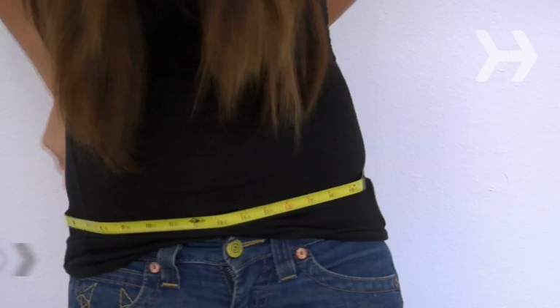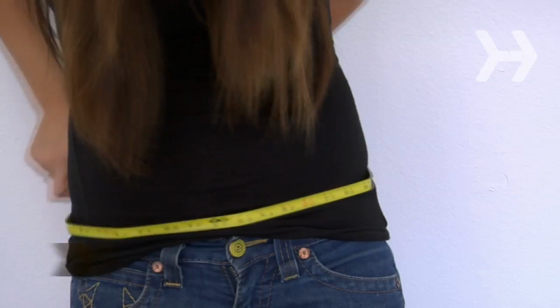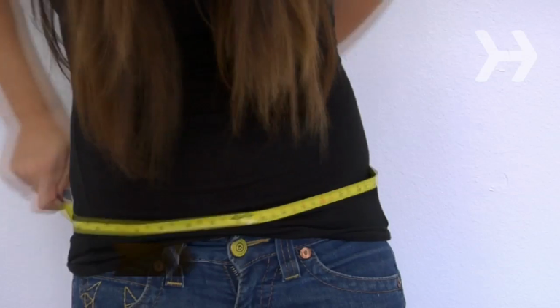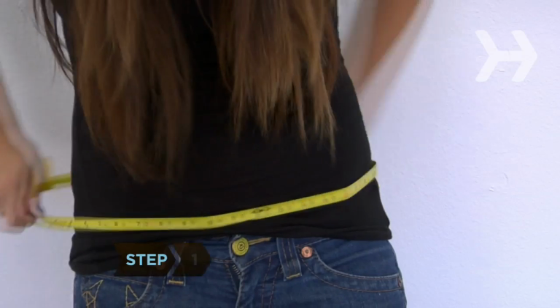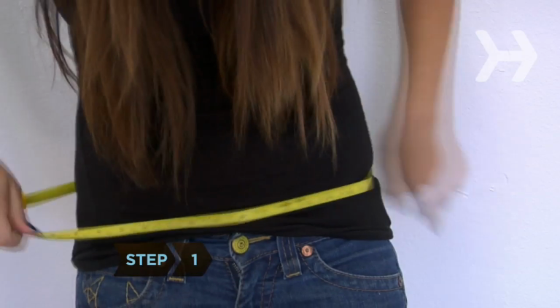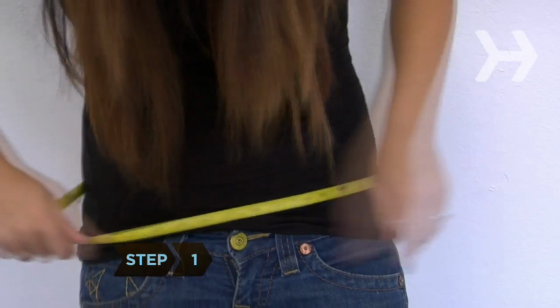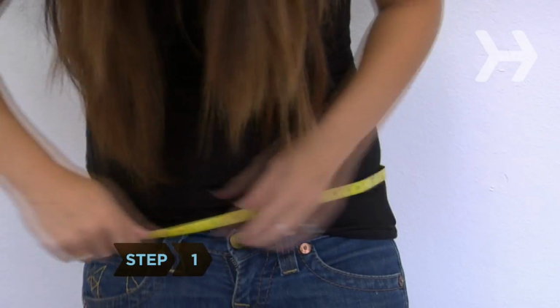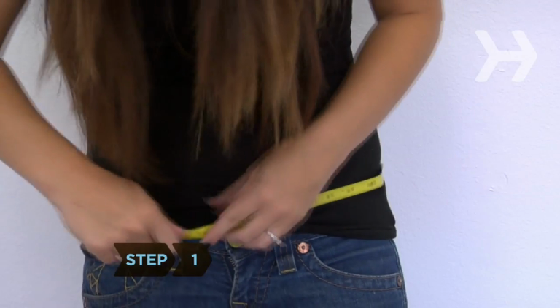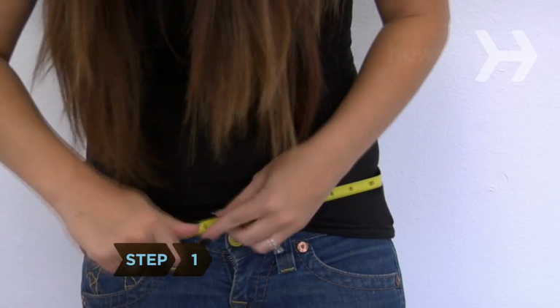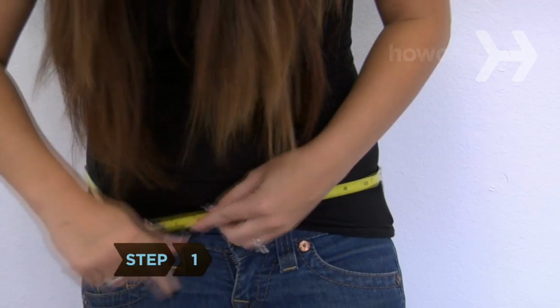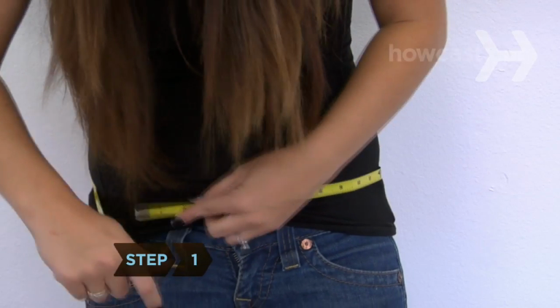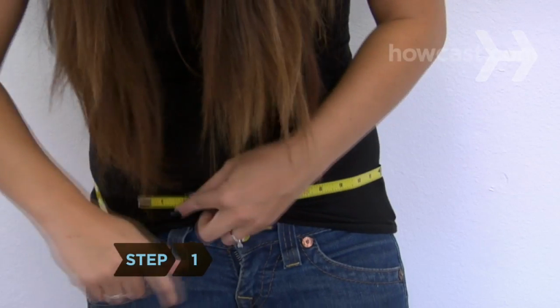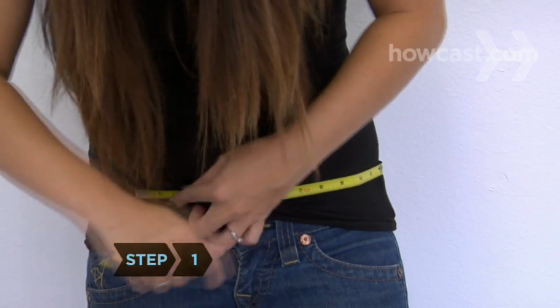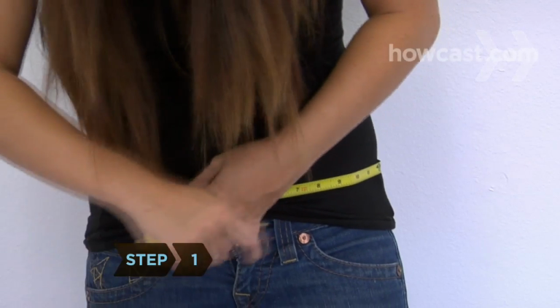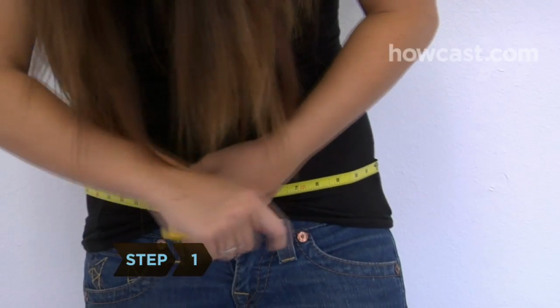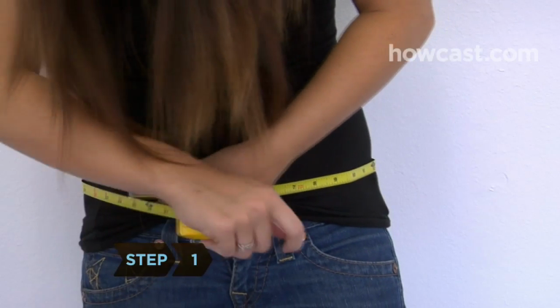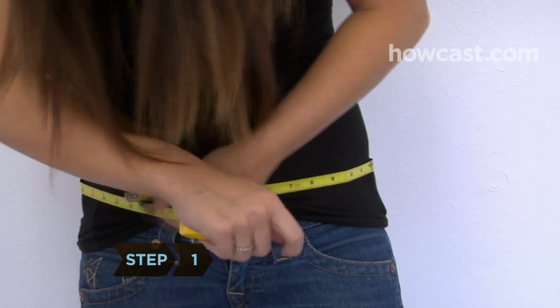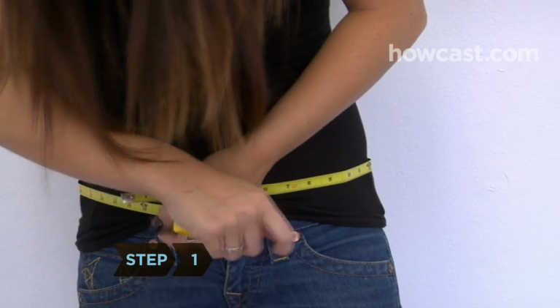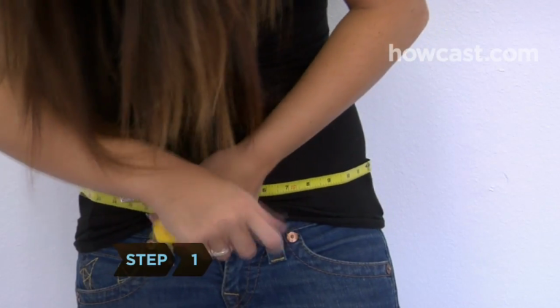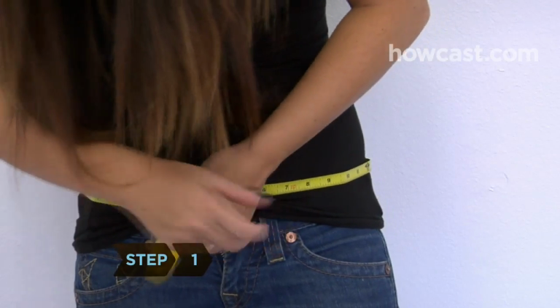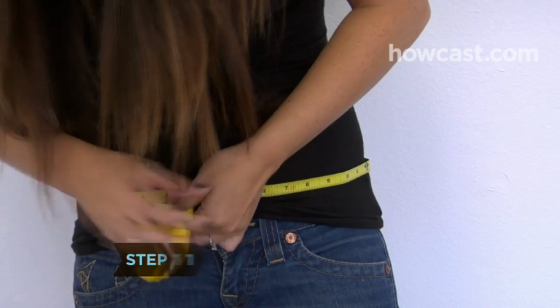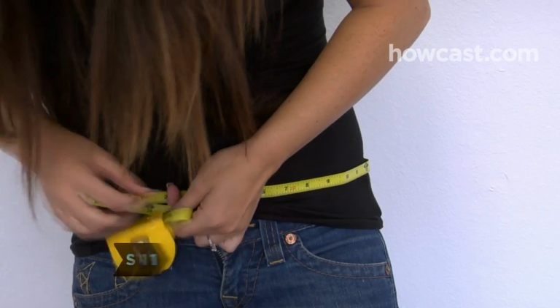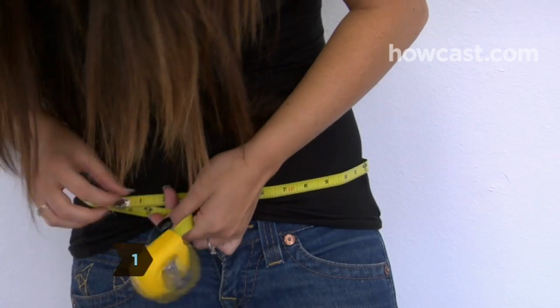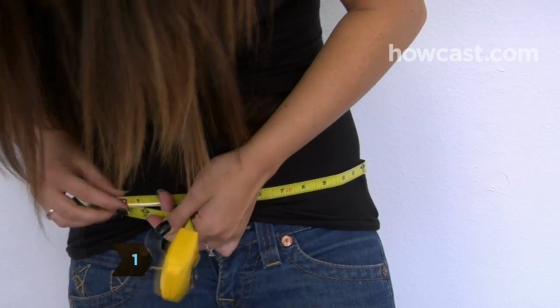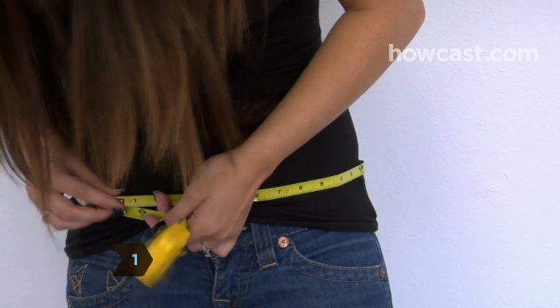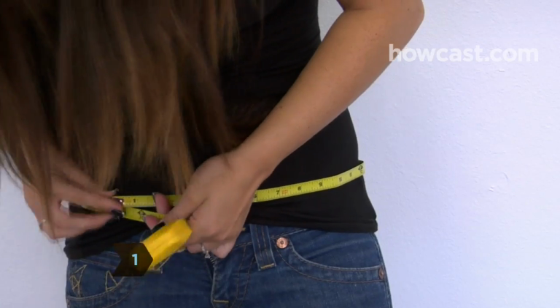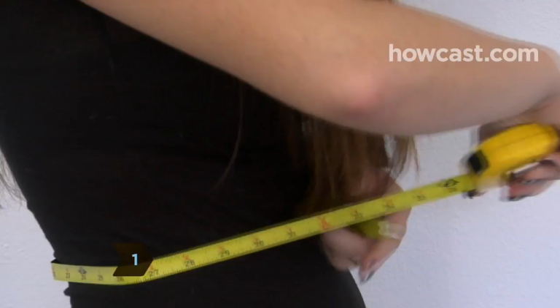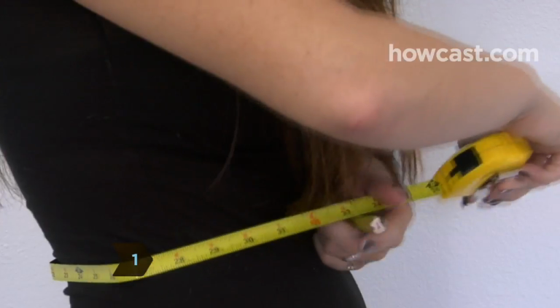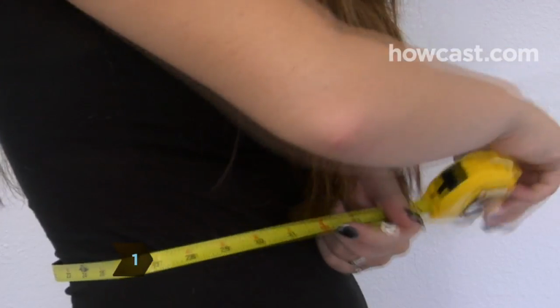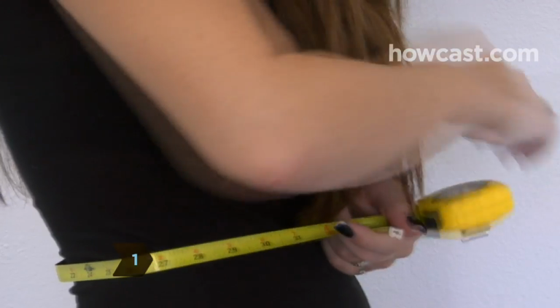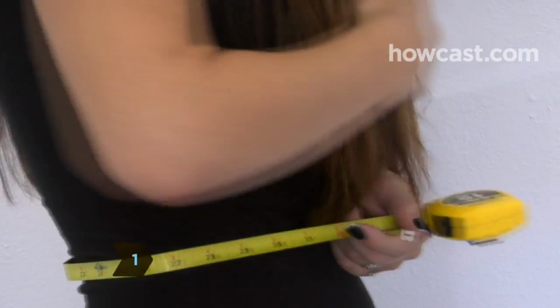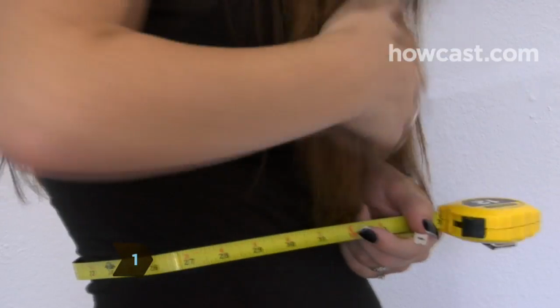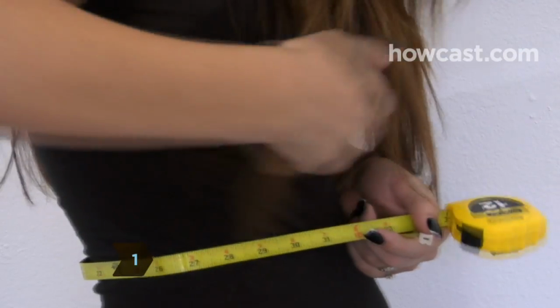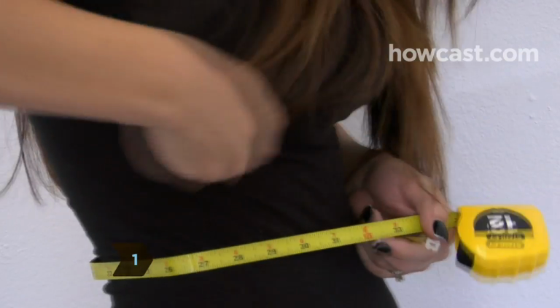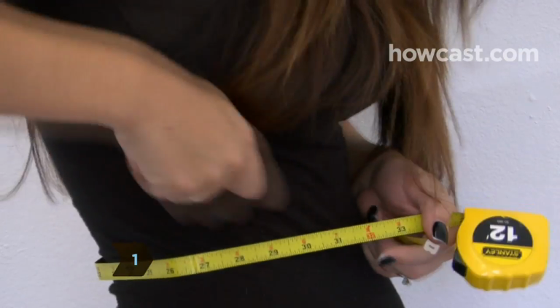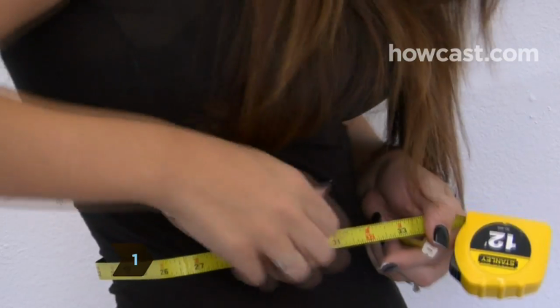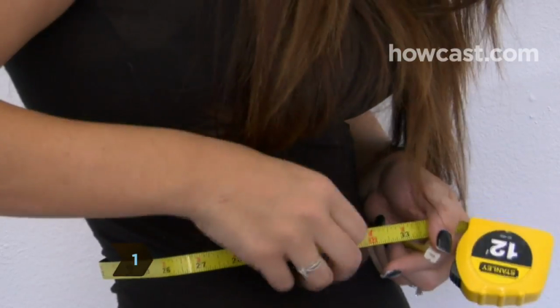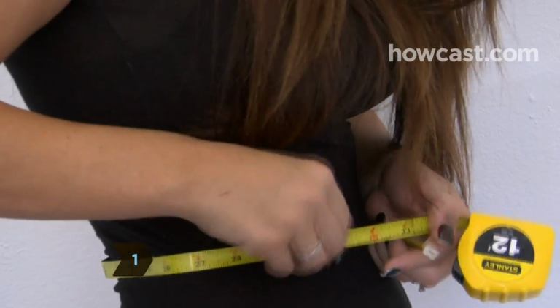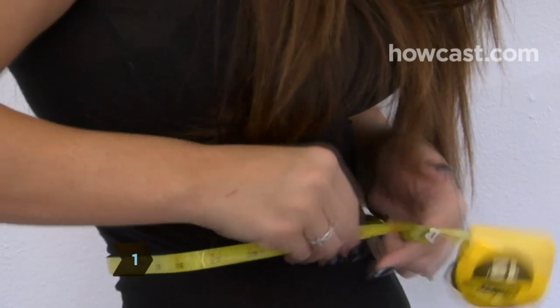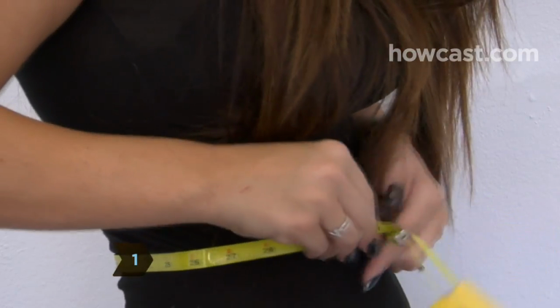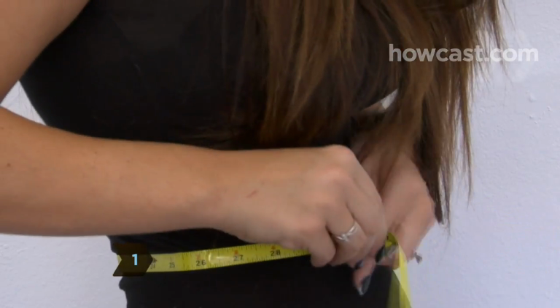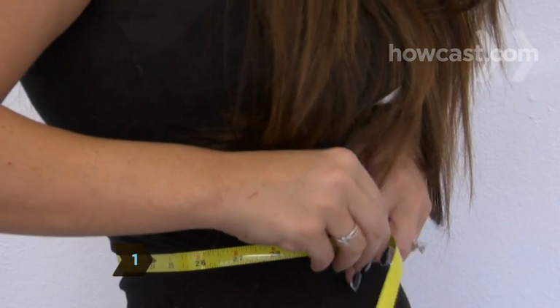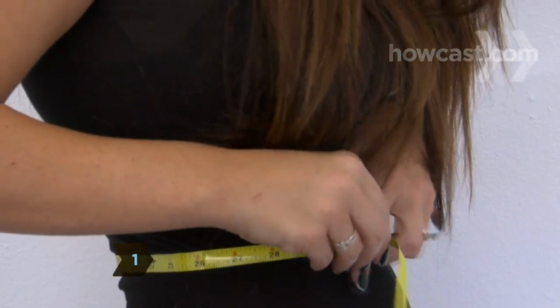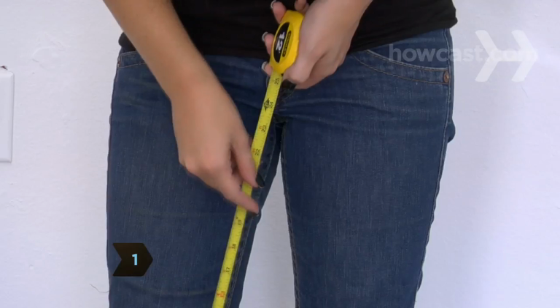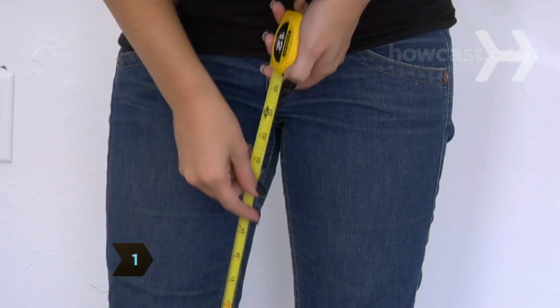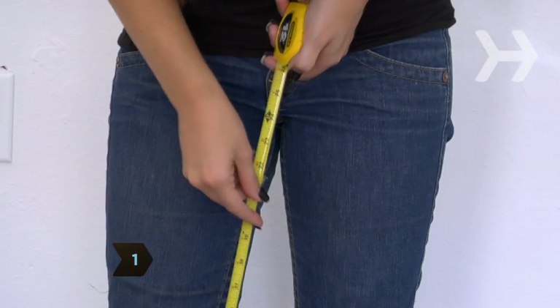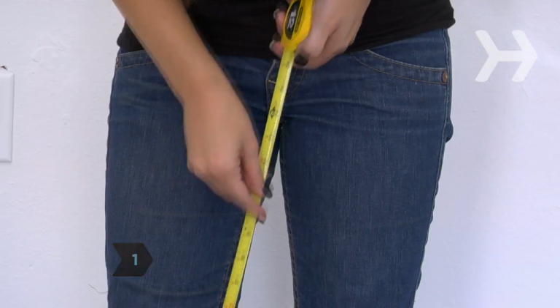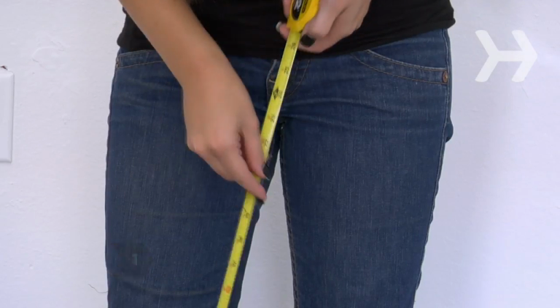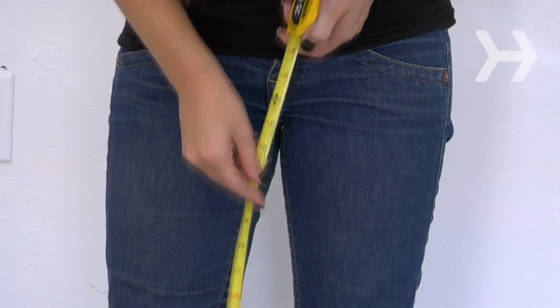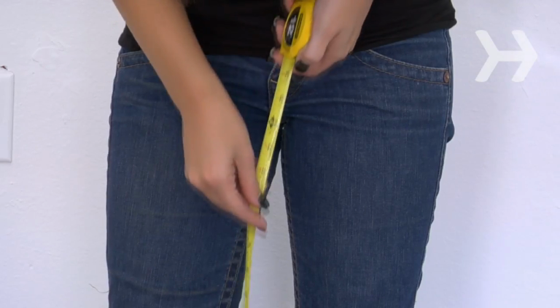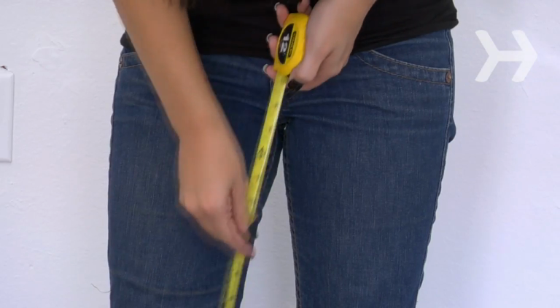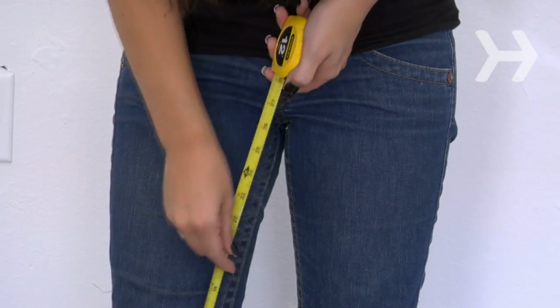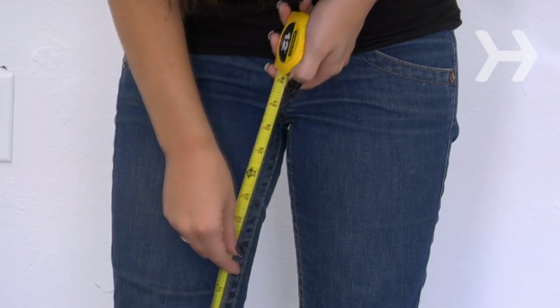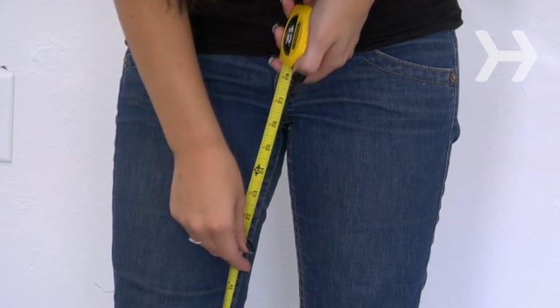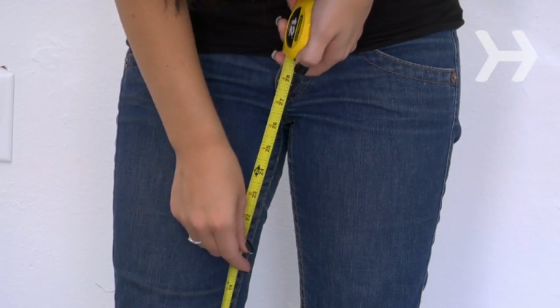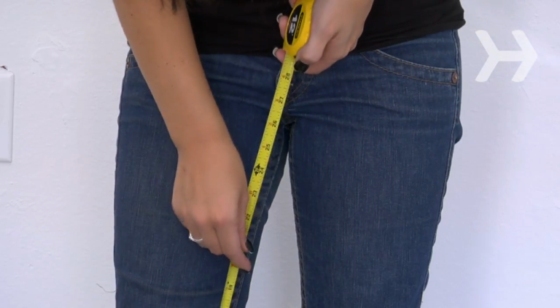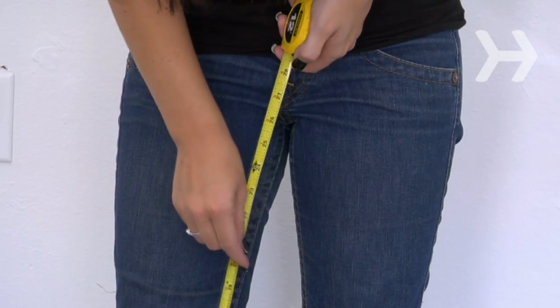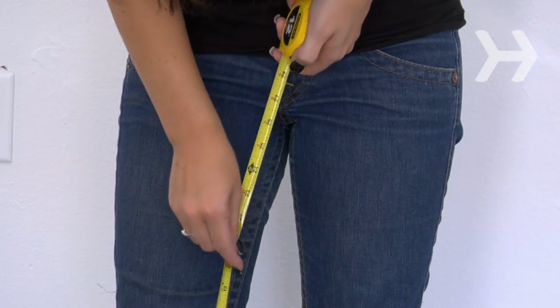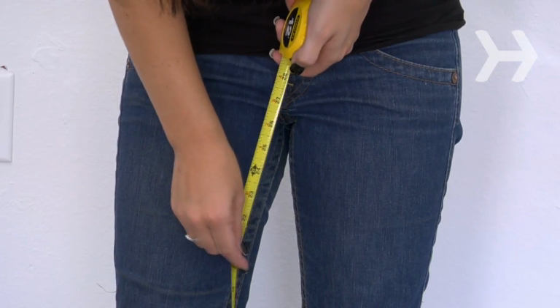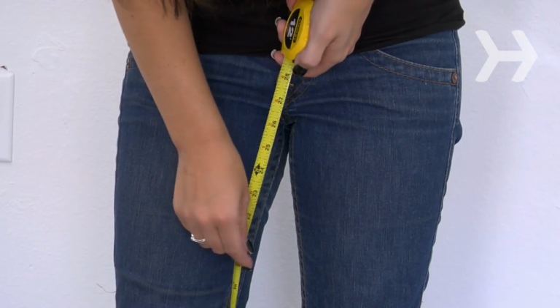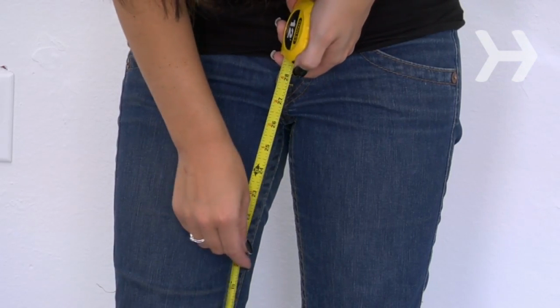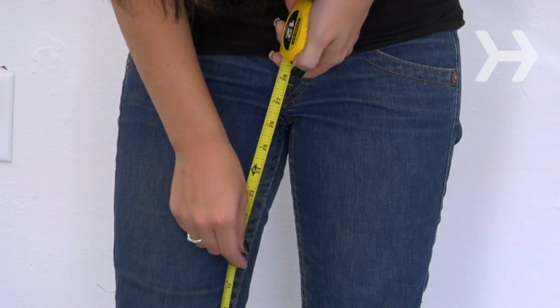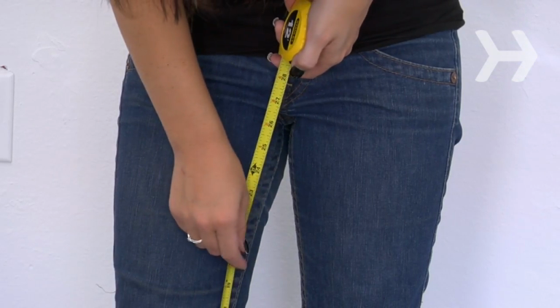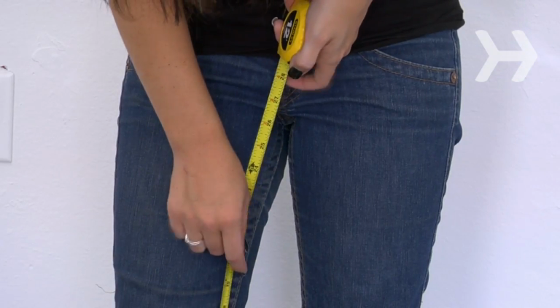Step 1. Measure around the largest part of your hips, the smallest part of your waist, and your inseam to approximate your size.